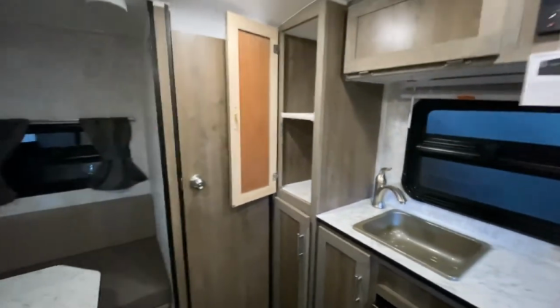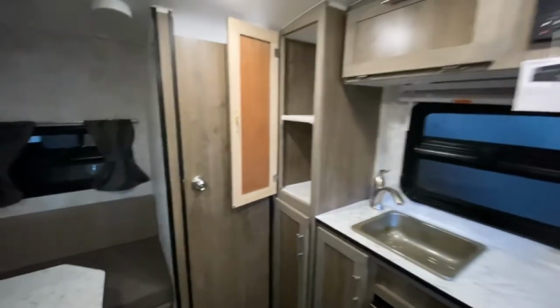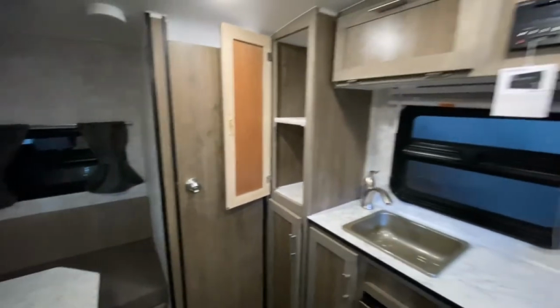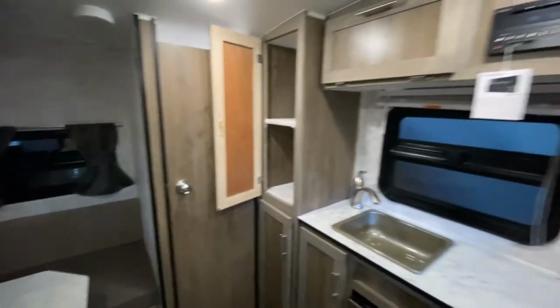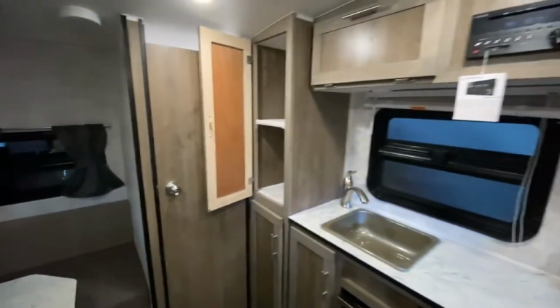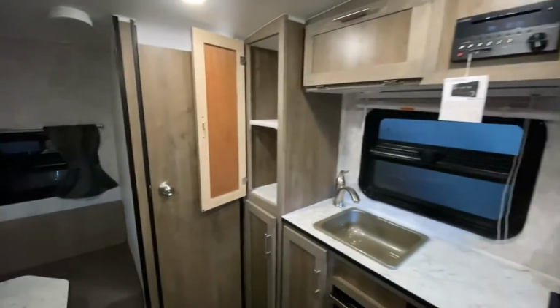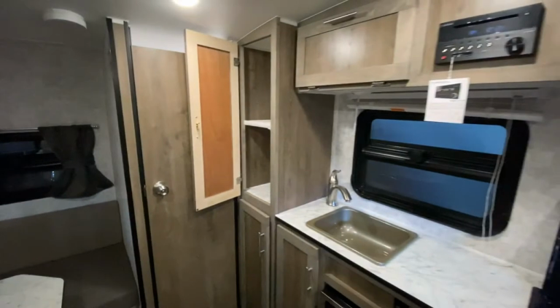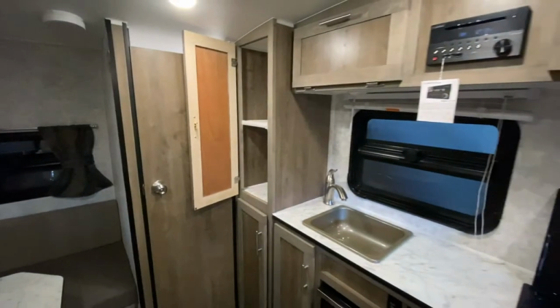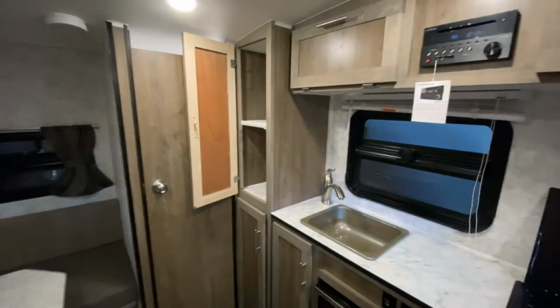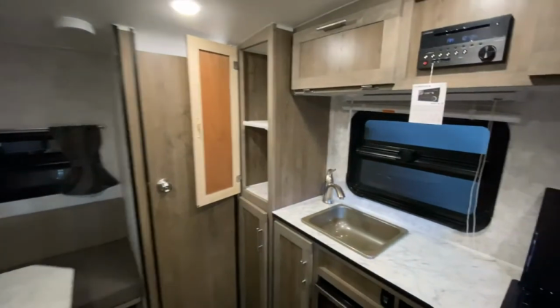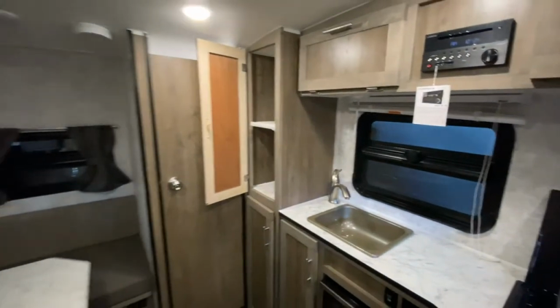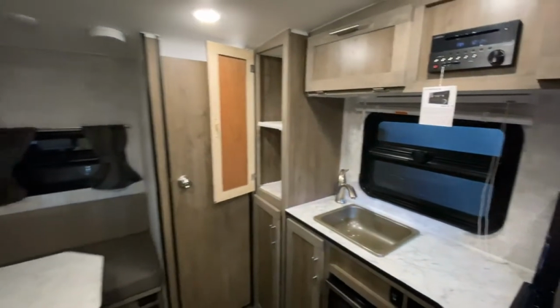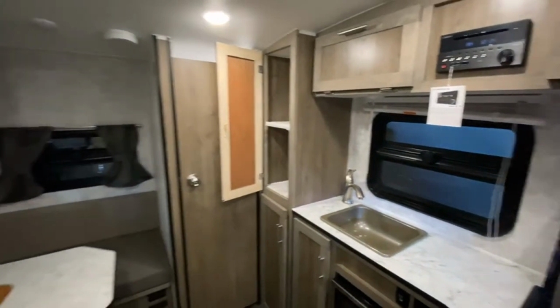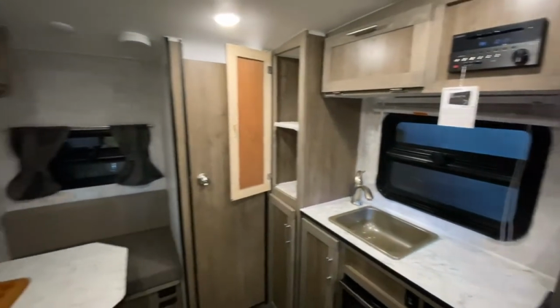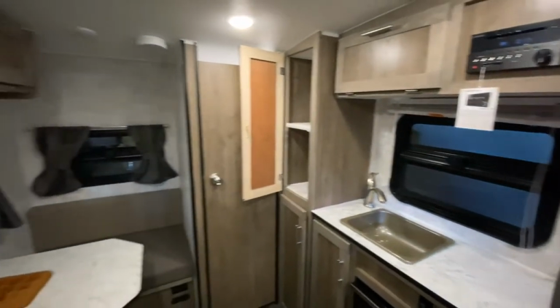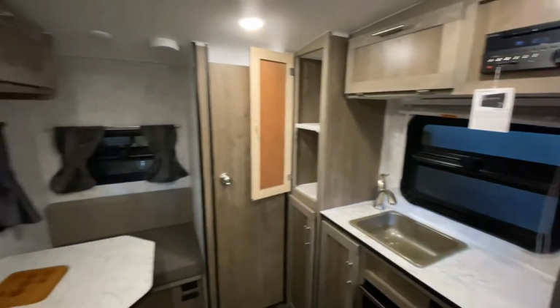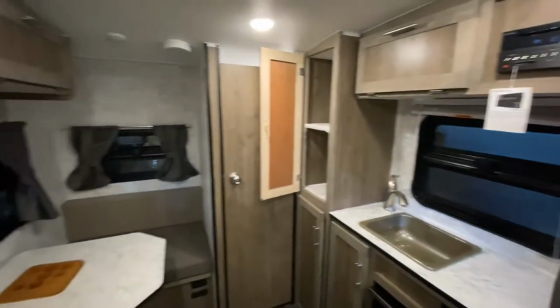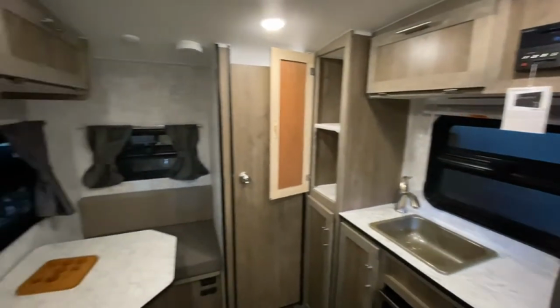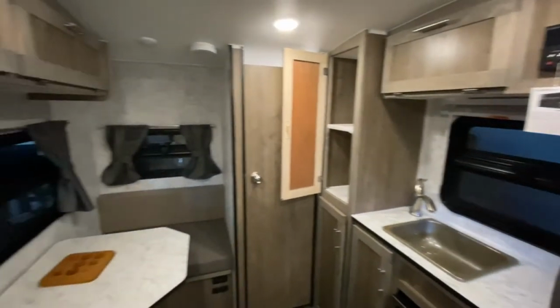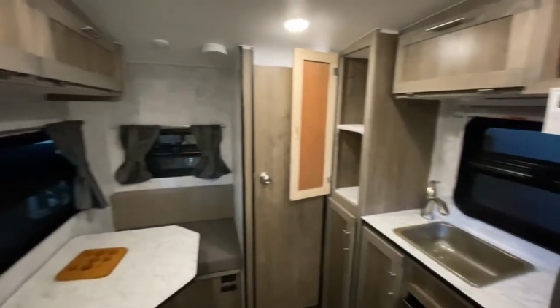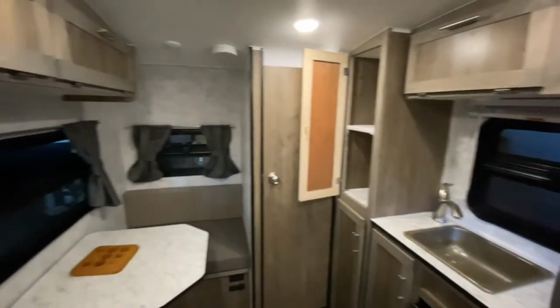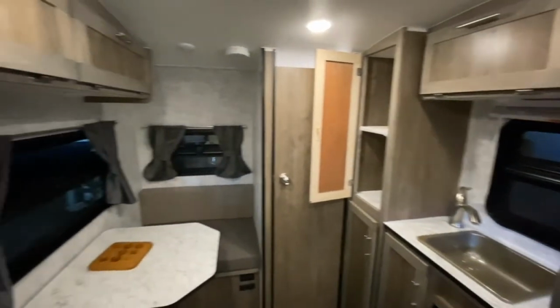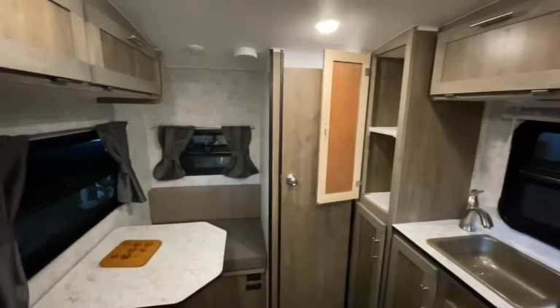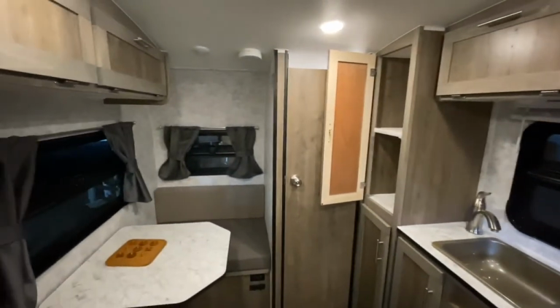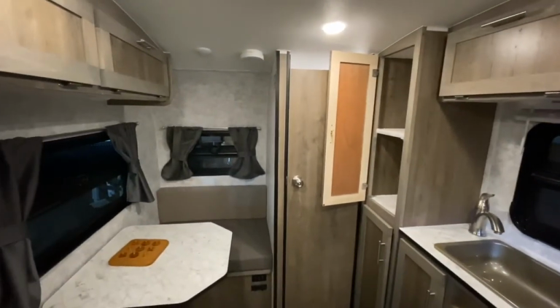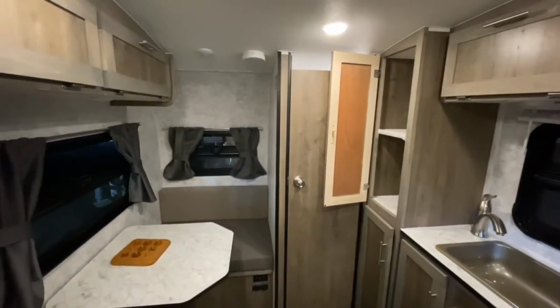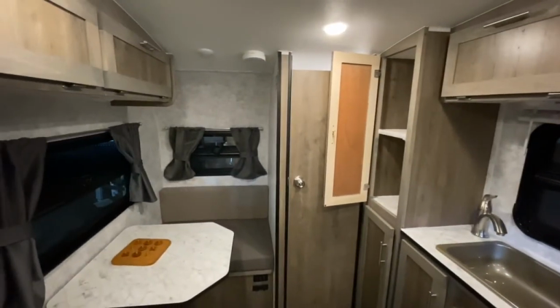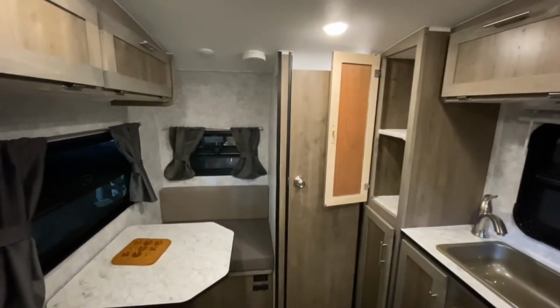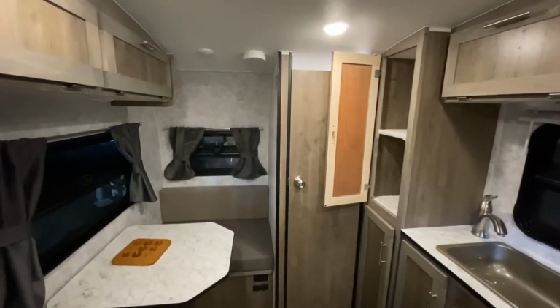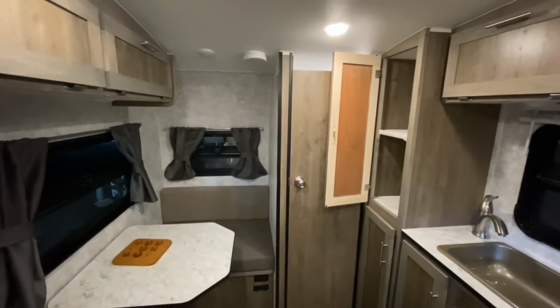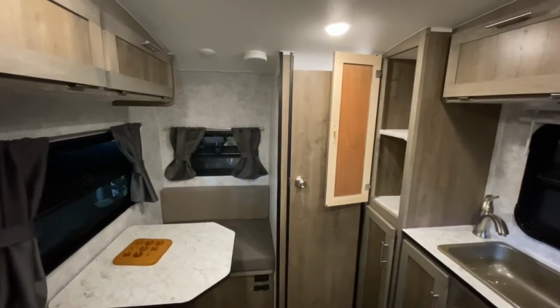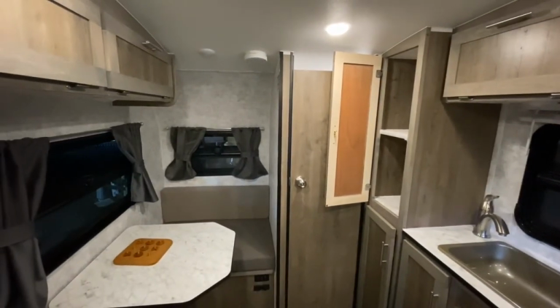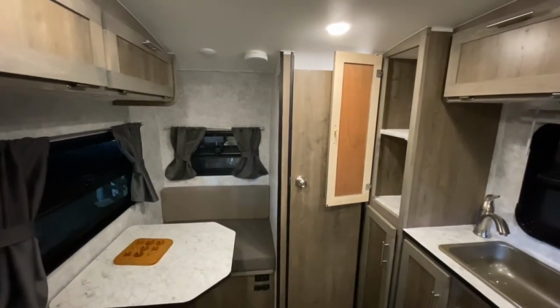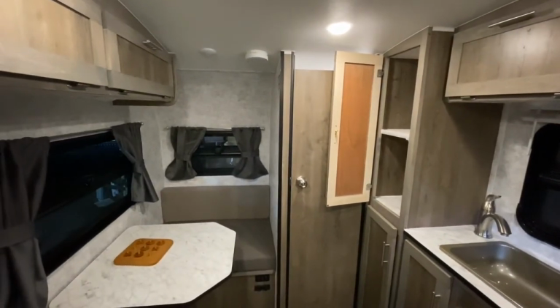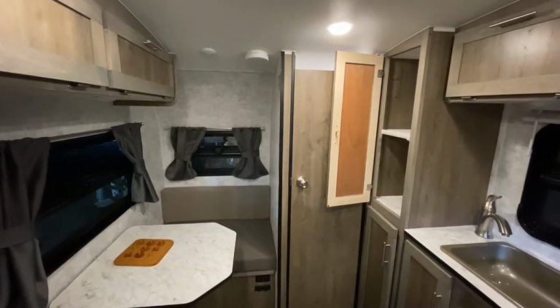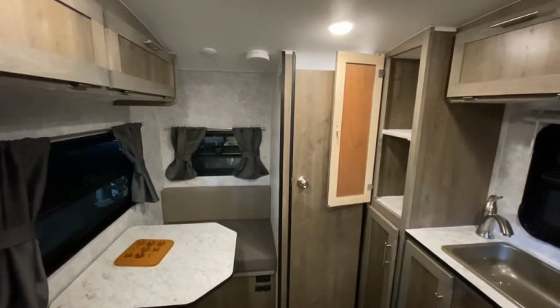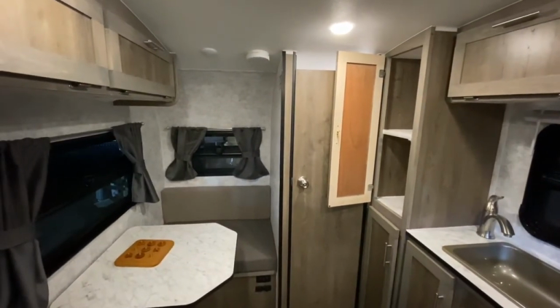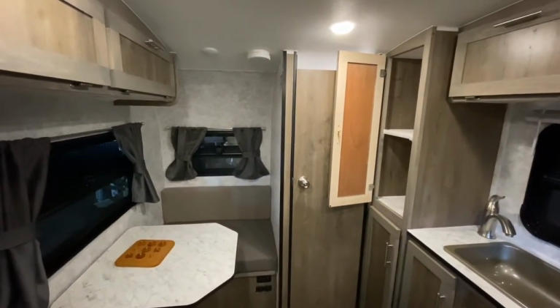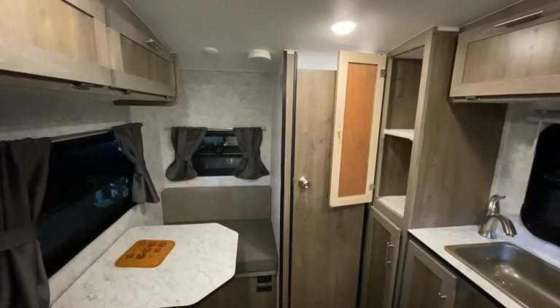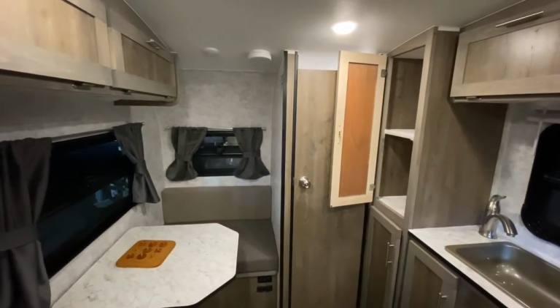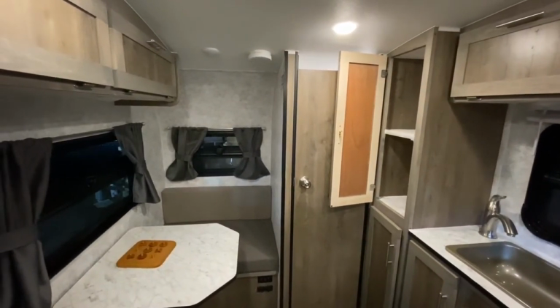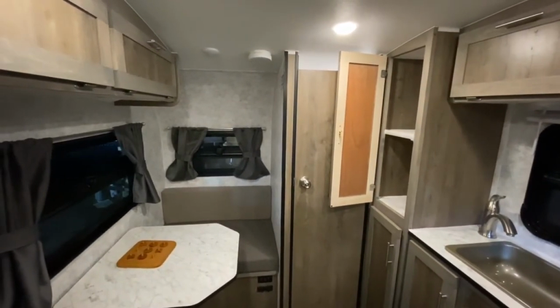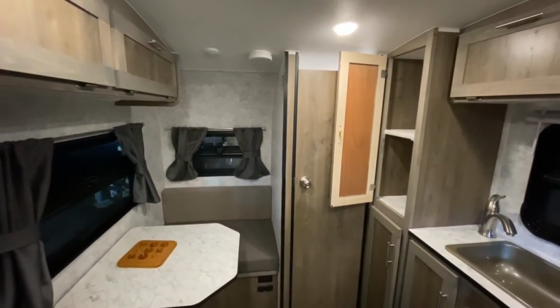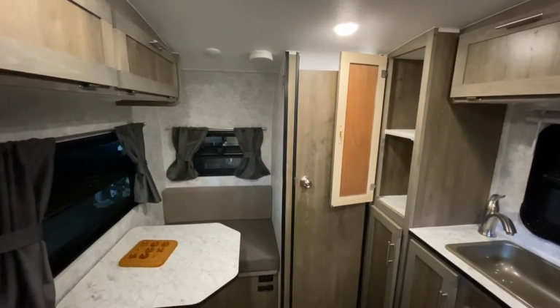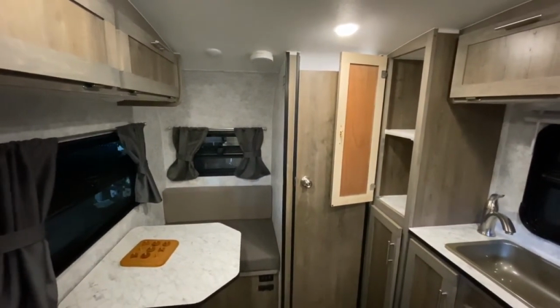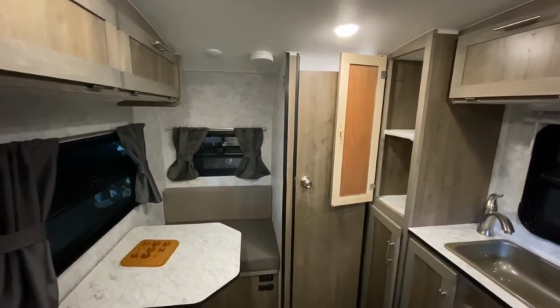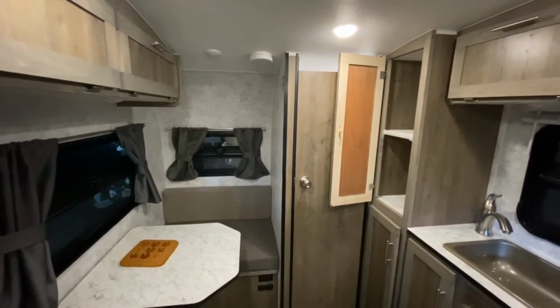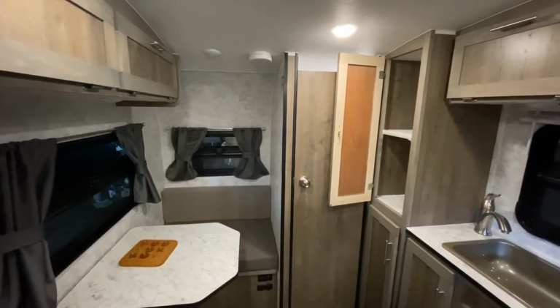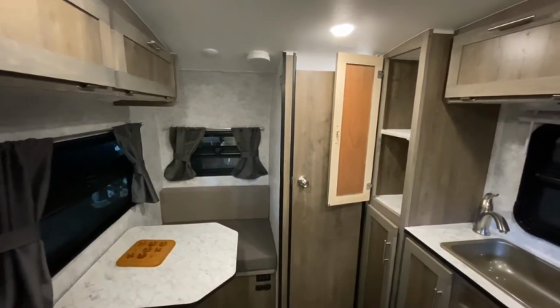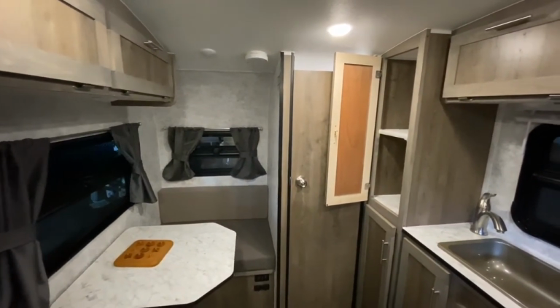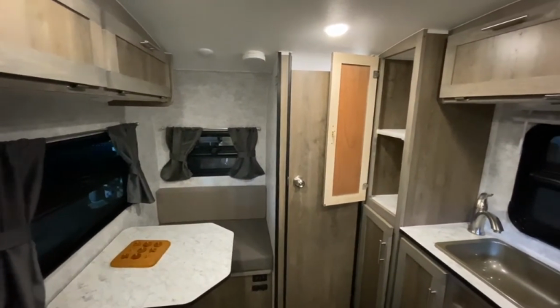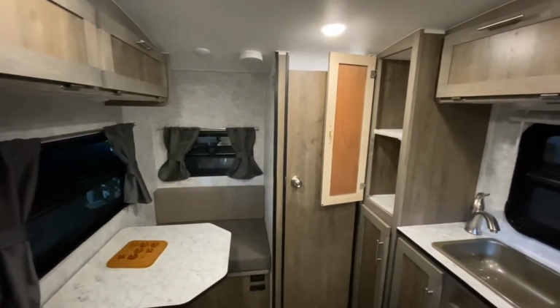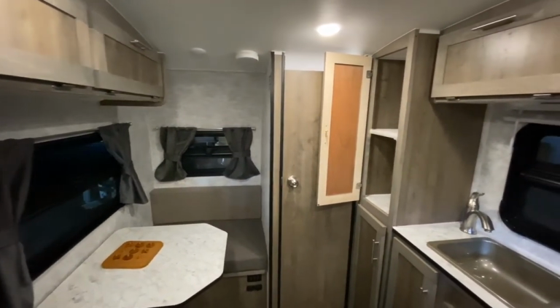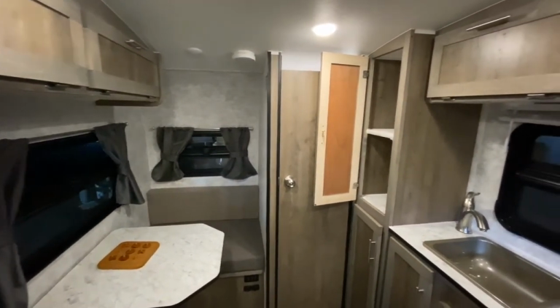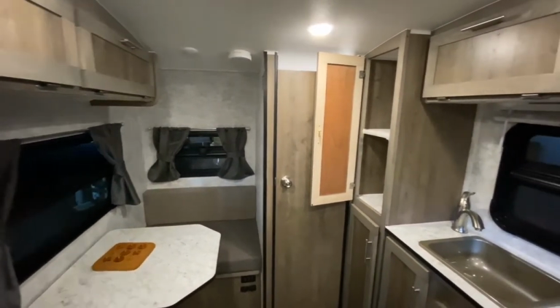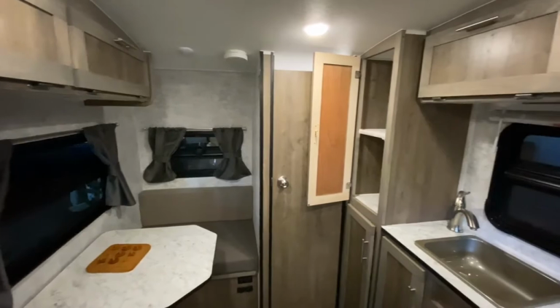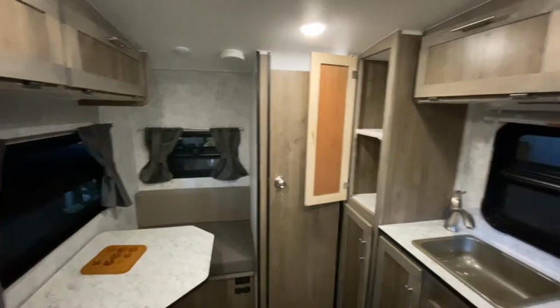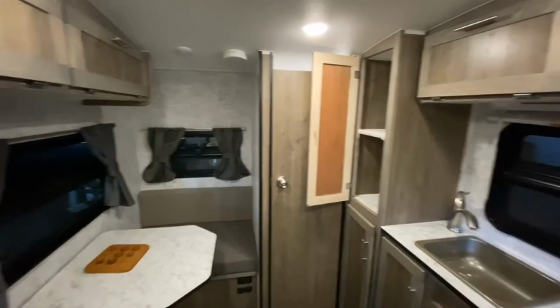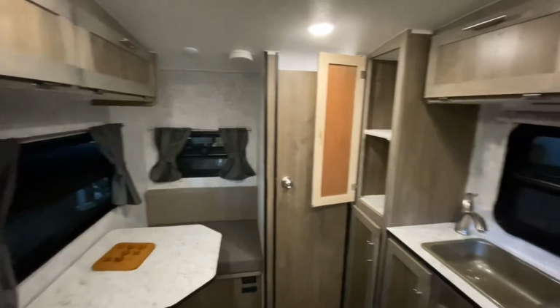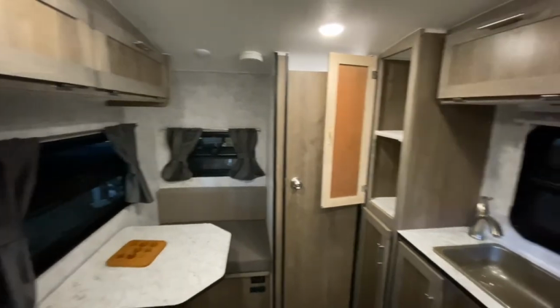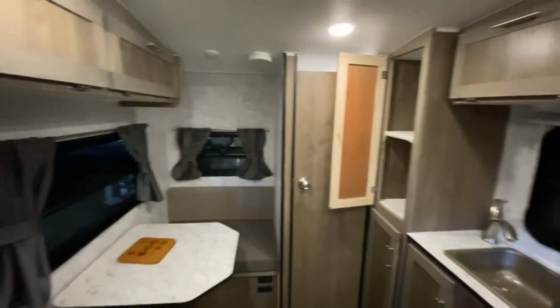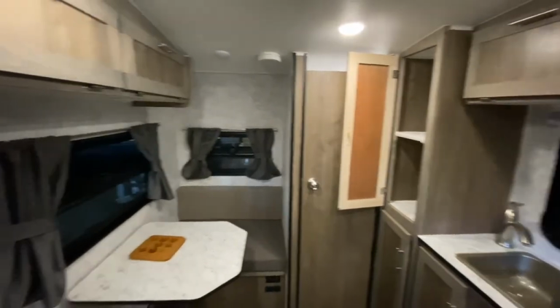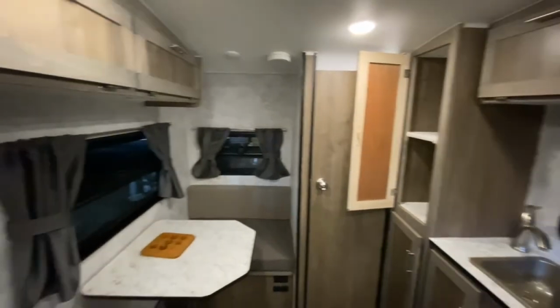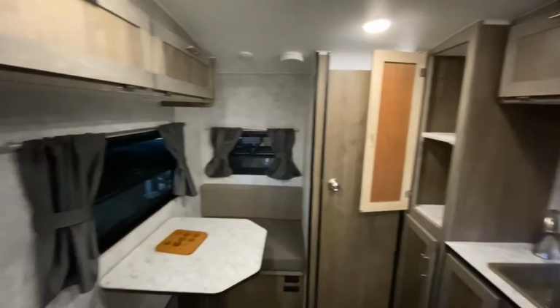So again, this is the ProLite Lounge 2020, stock number 3405. If you have any questions about this, please give us a call.